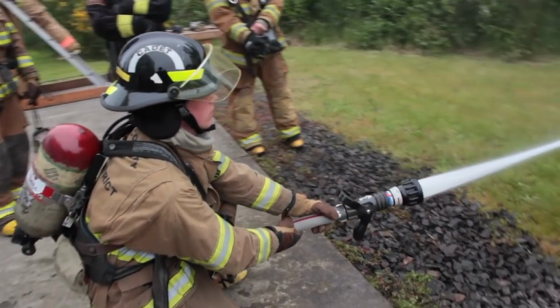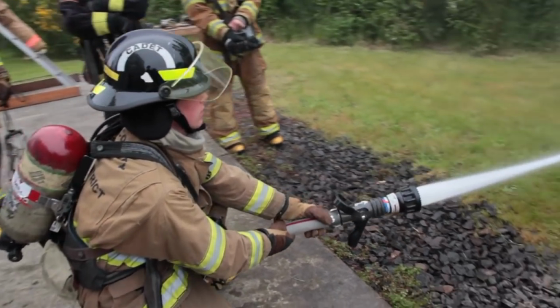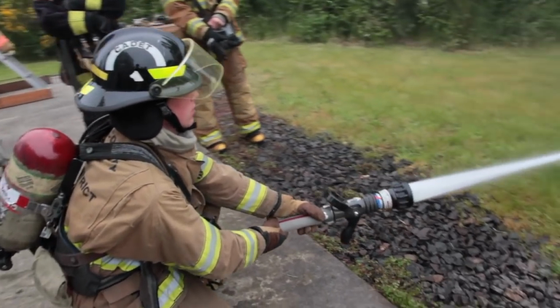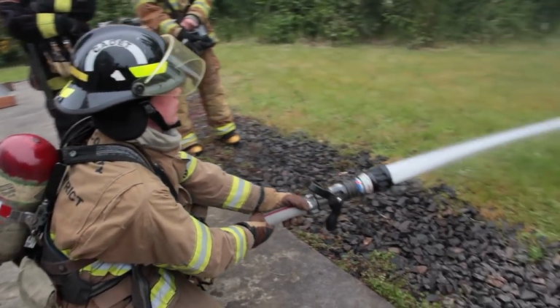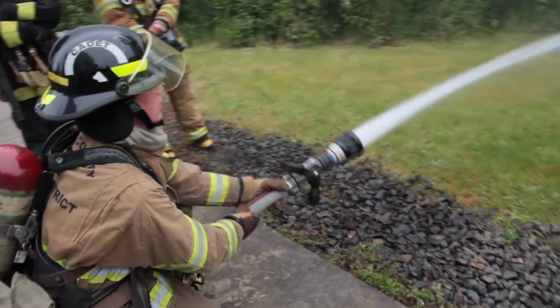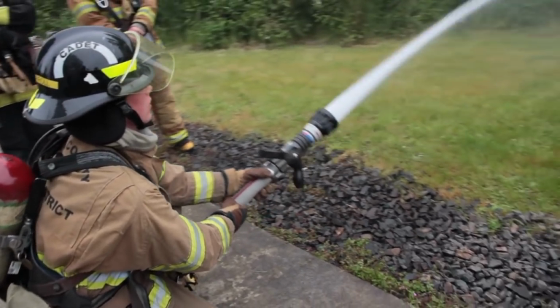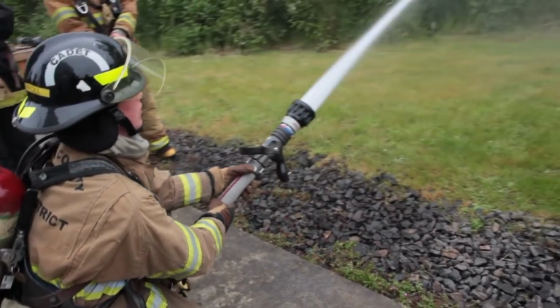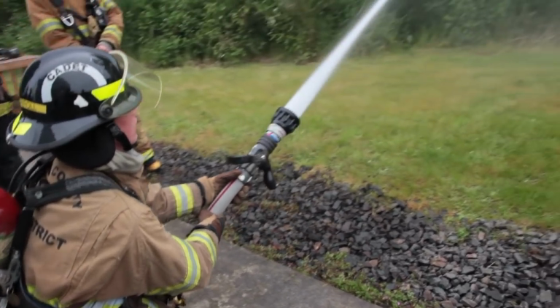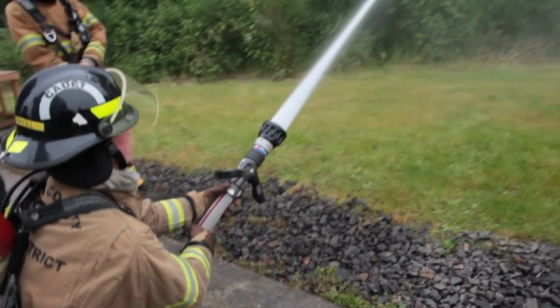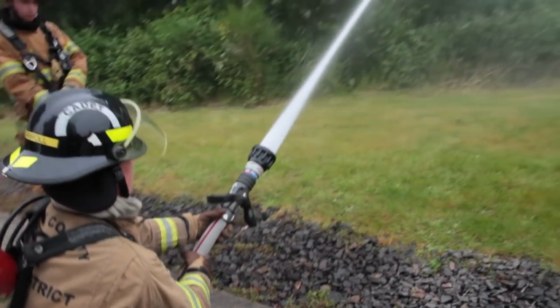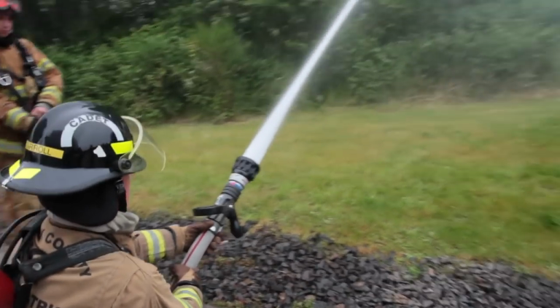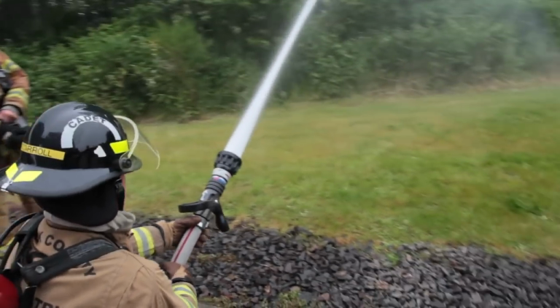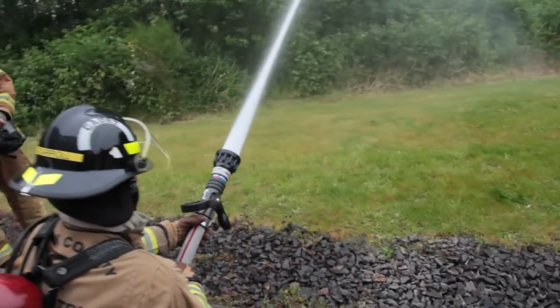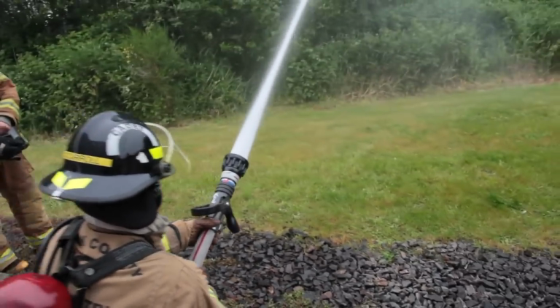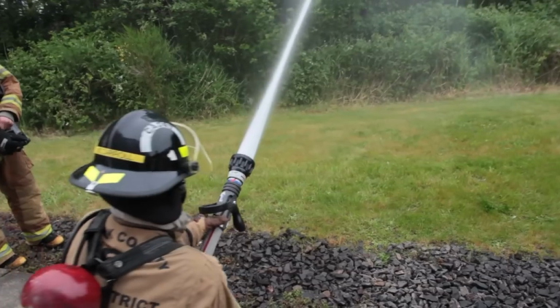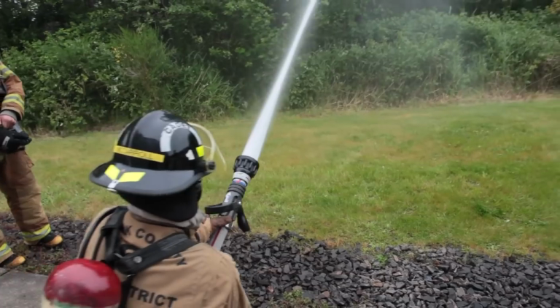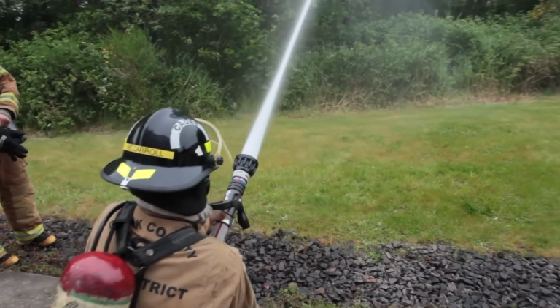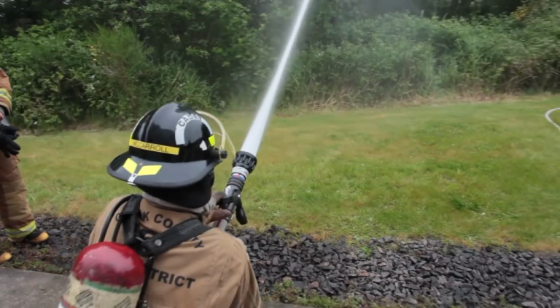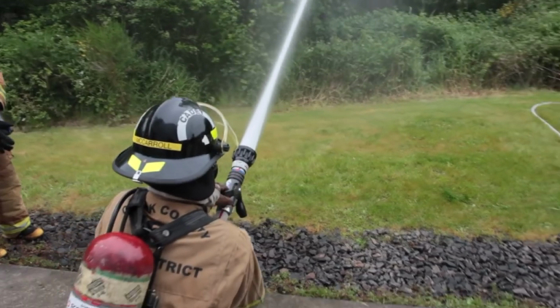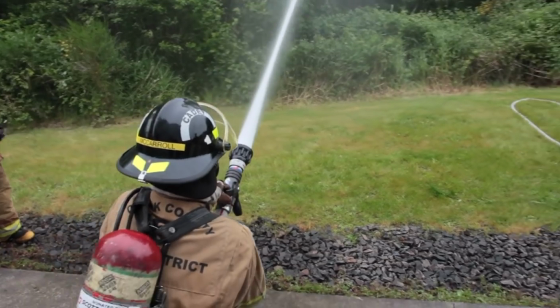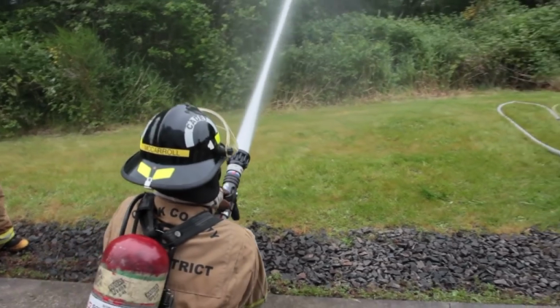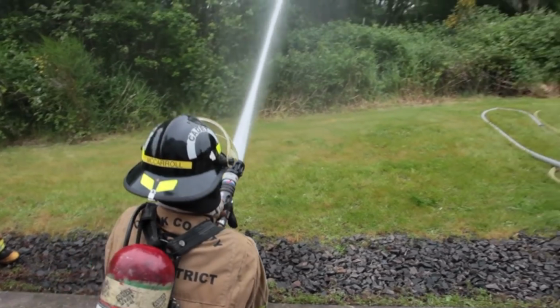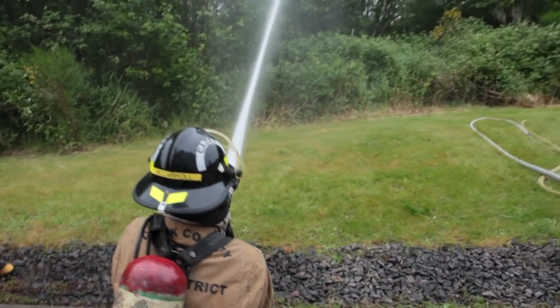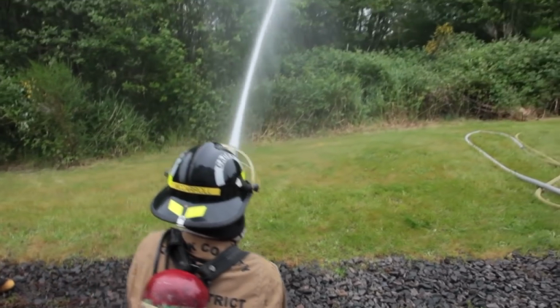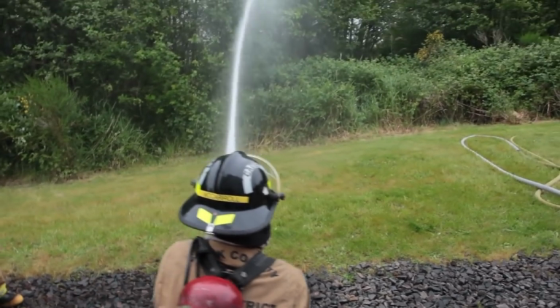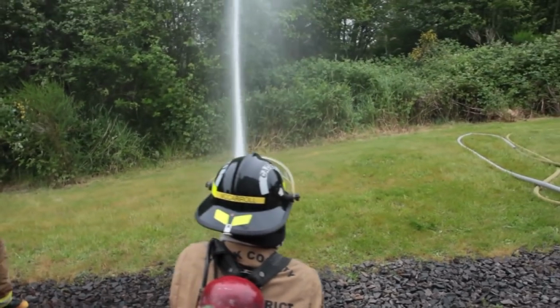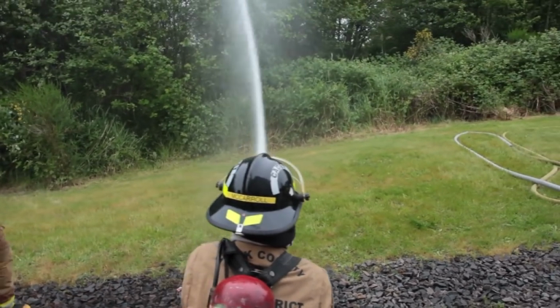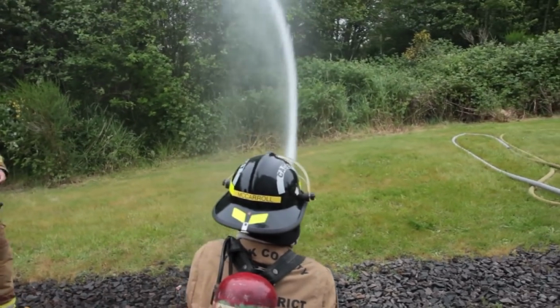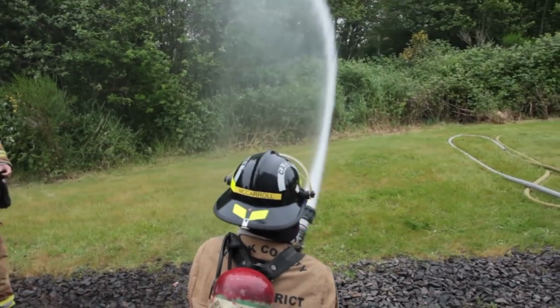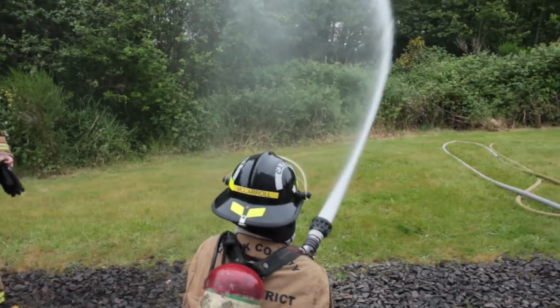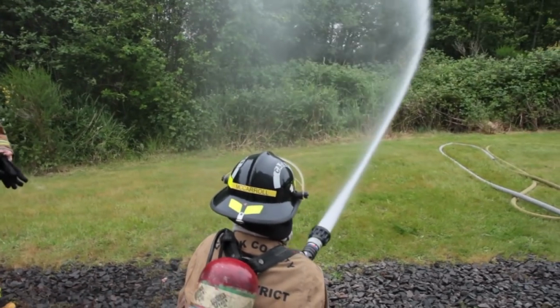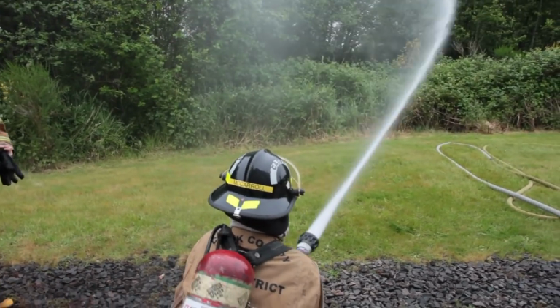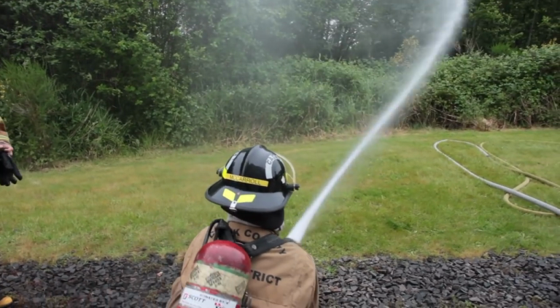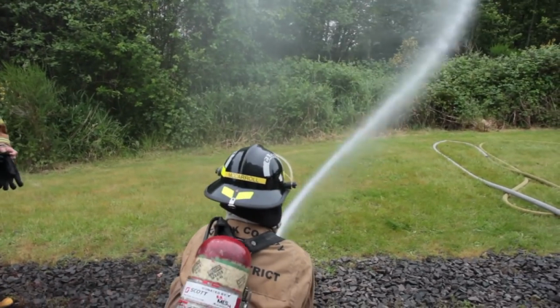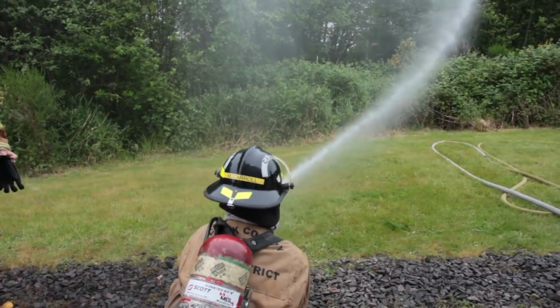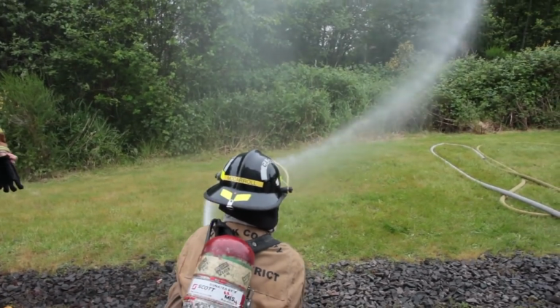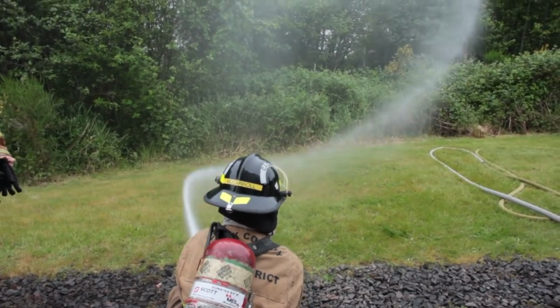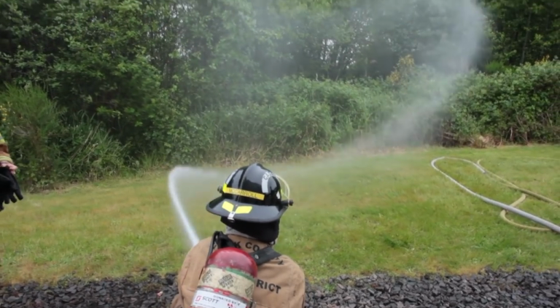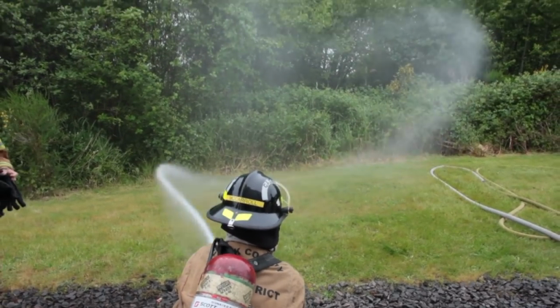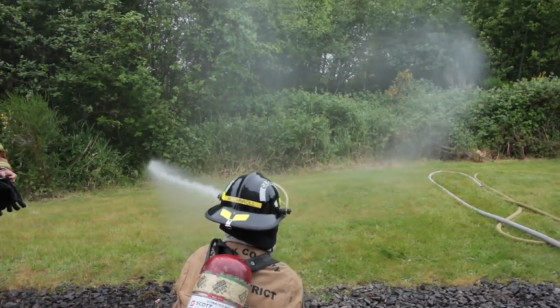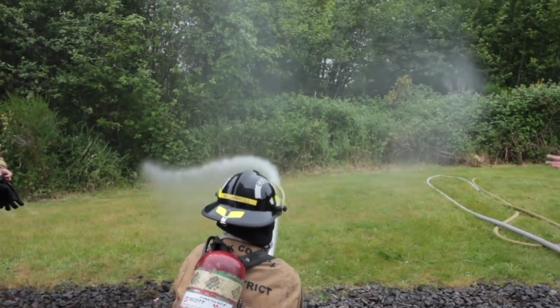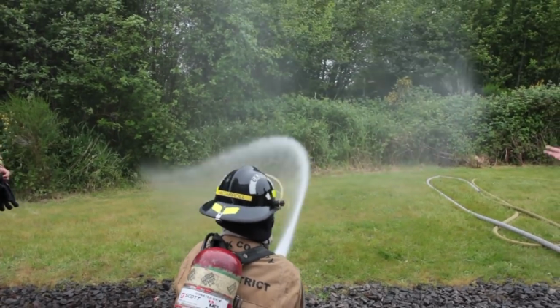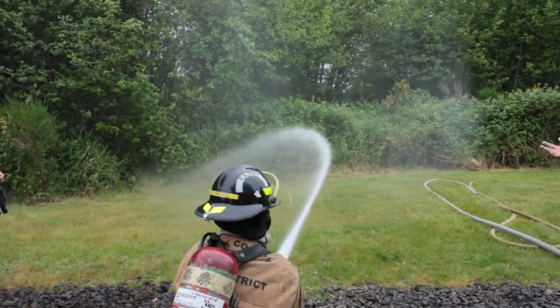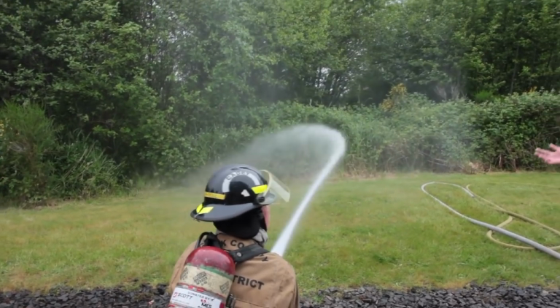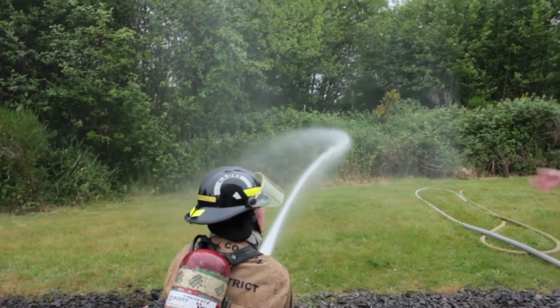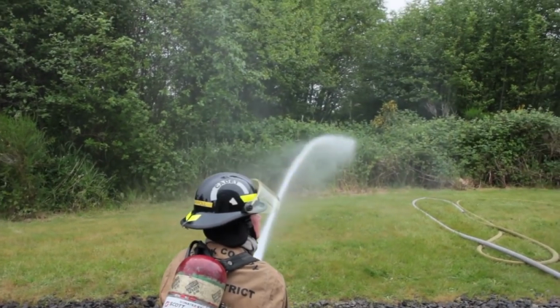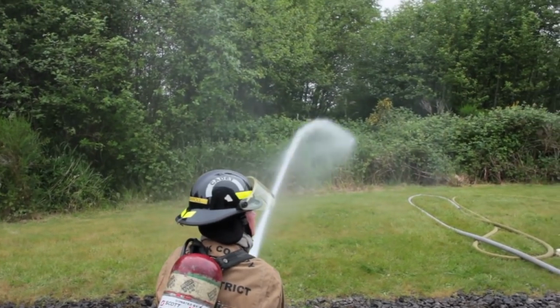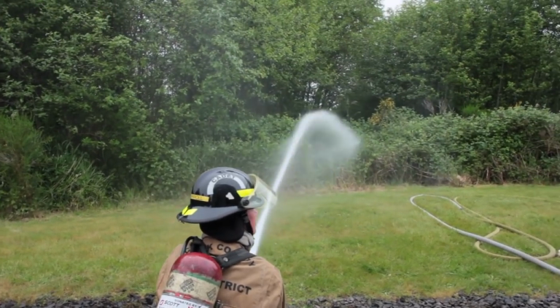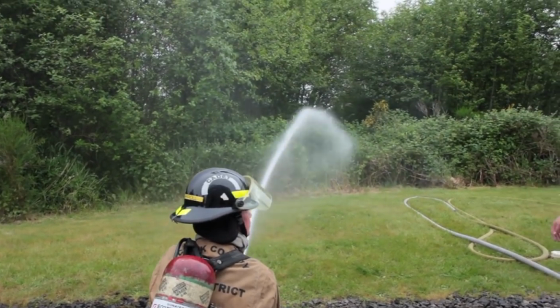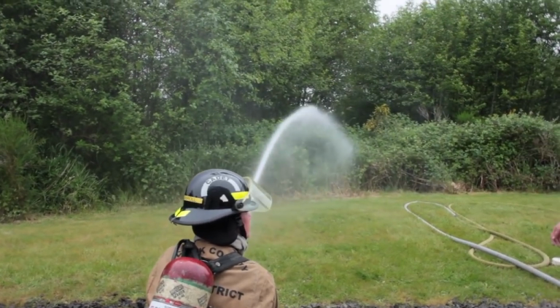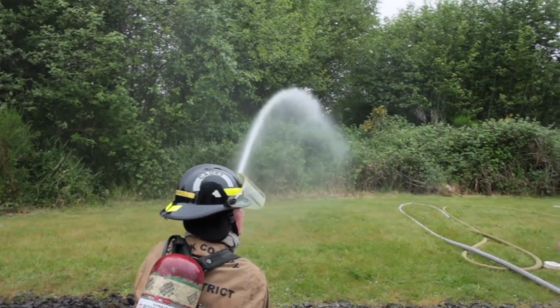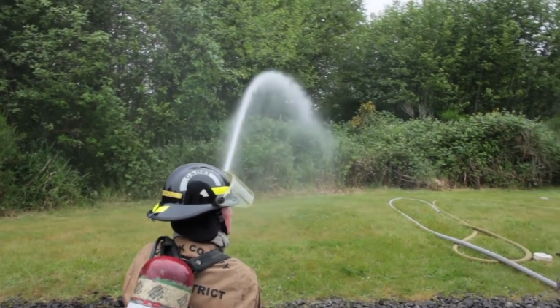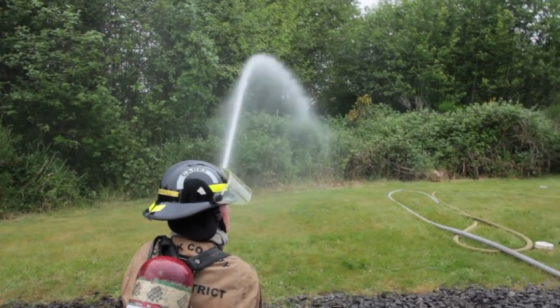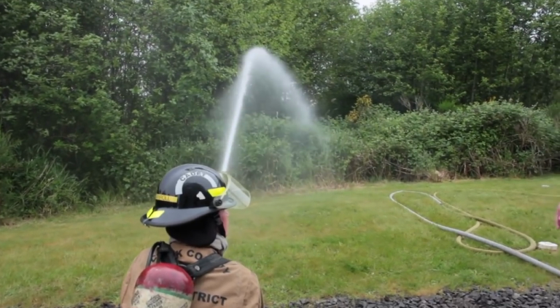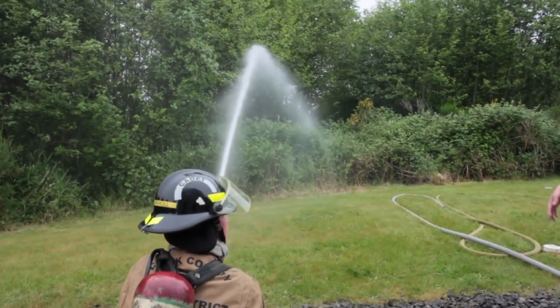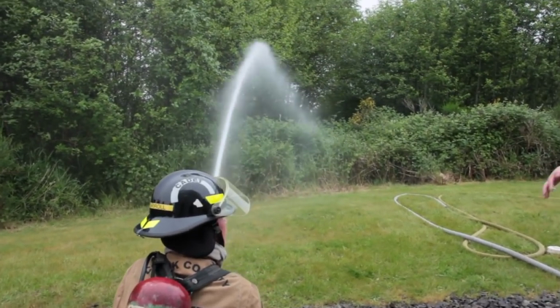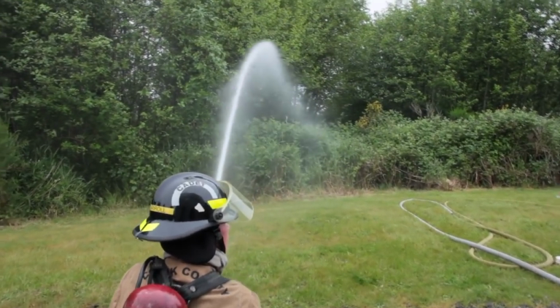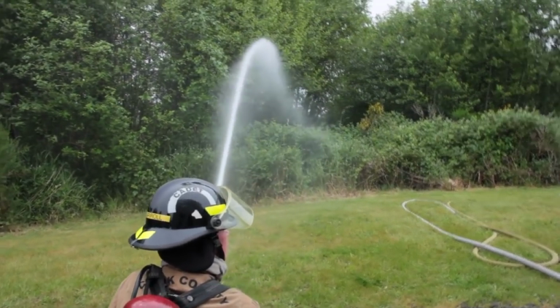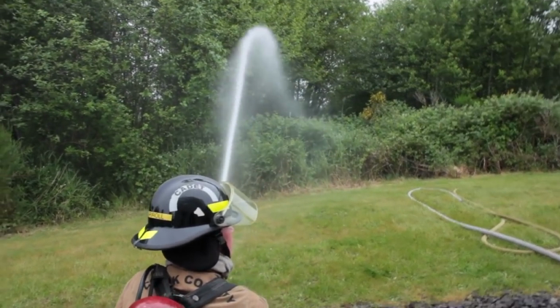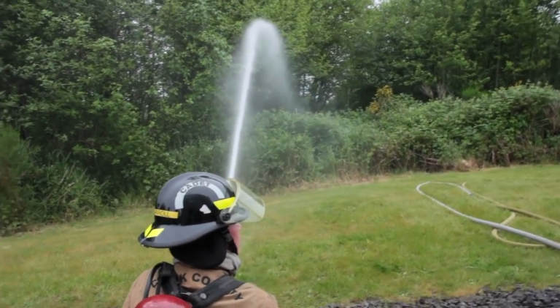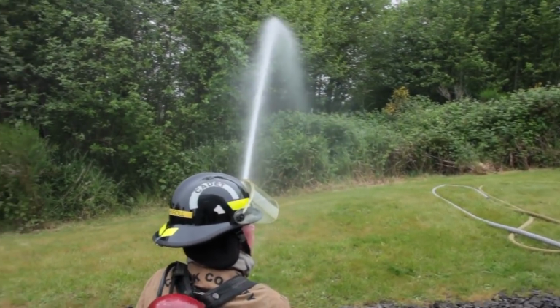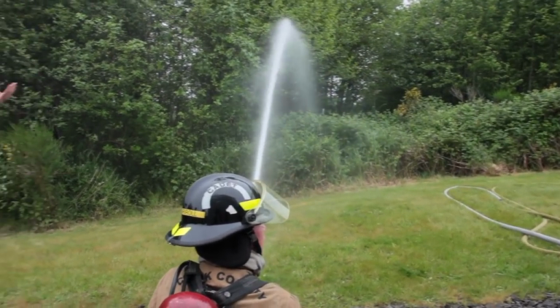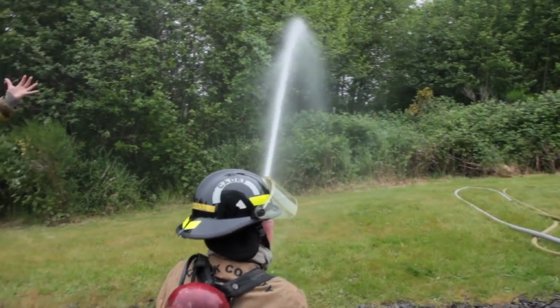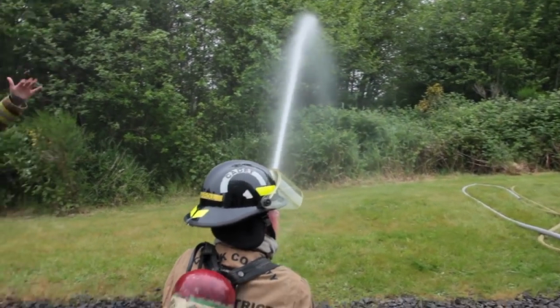Don't let go of the bail — that's your control. If something happens and it slips out, that's the only way you can turn it off. Otherwise, you just have a runaway hose.